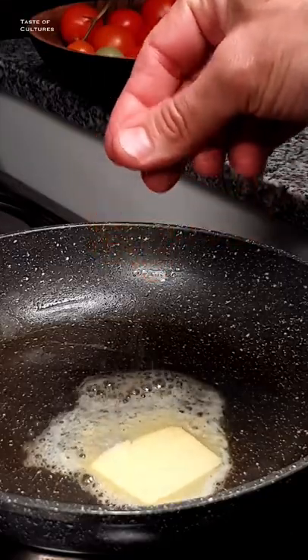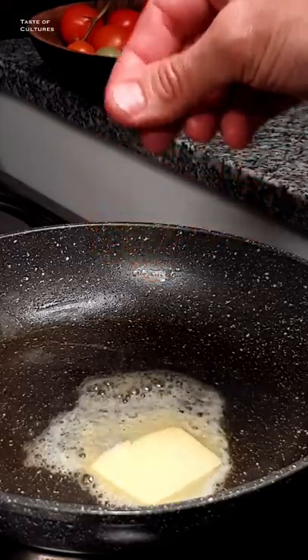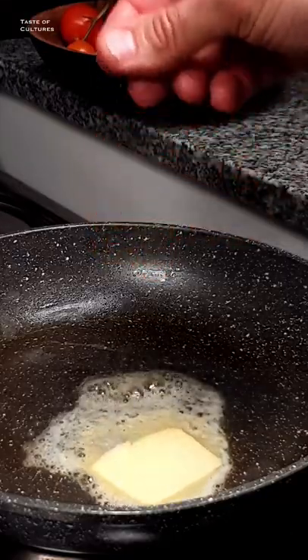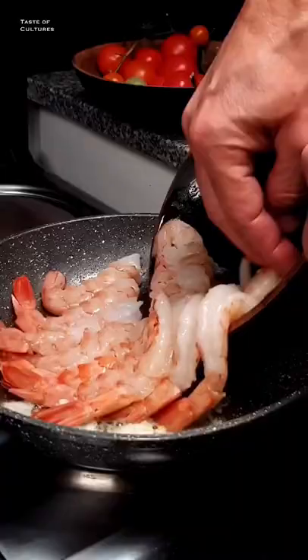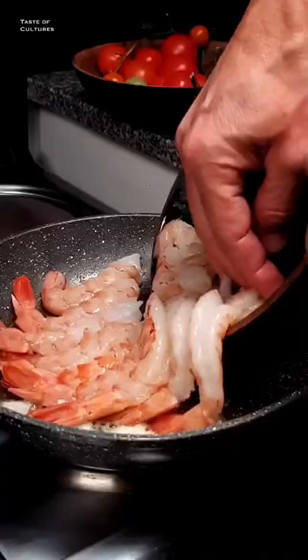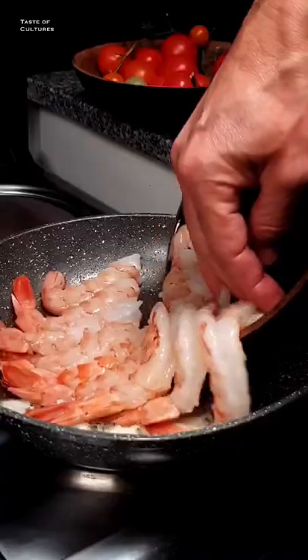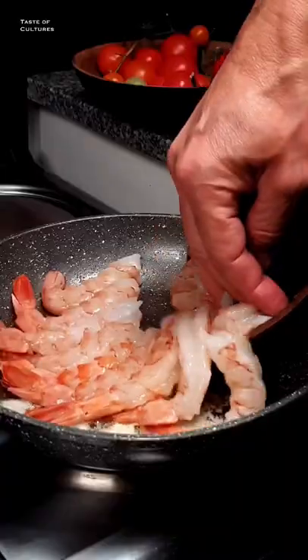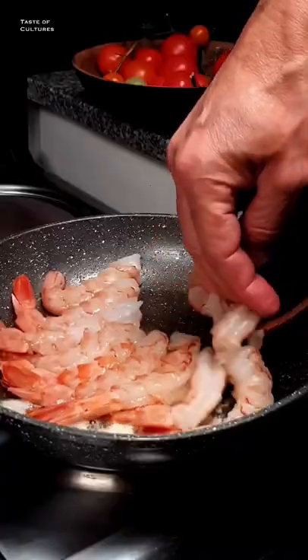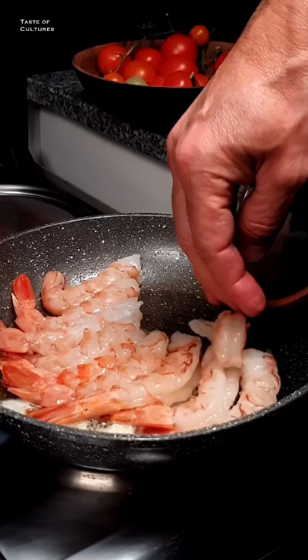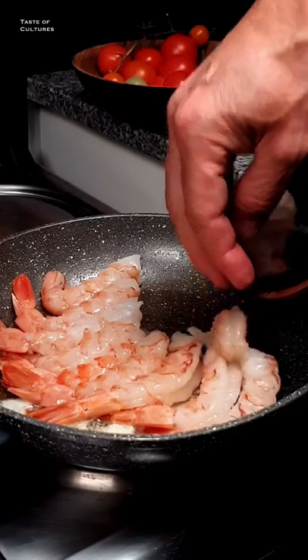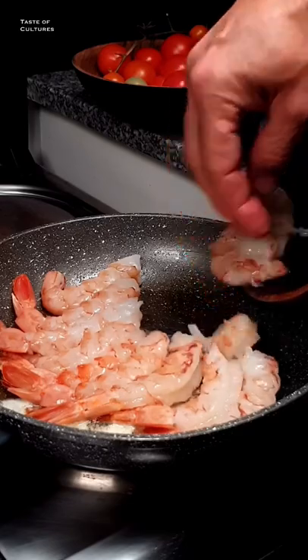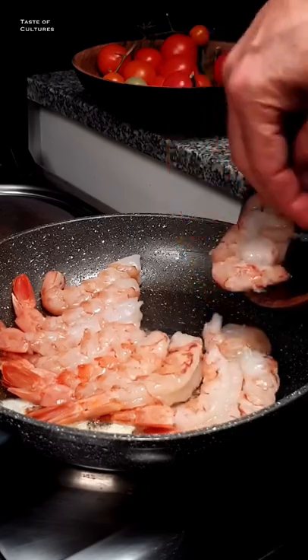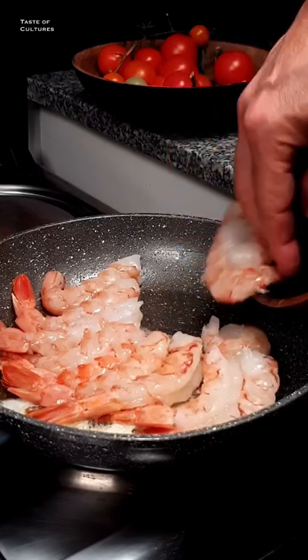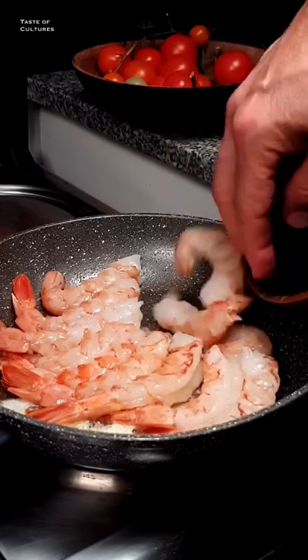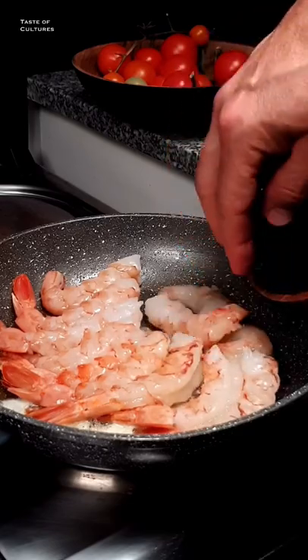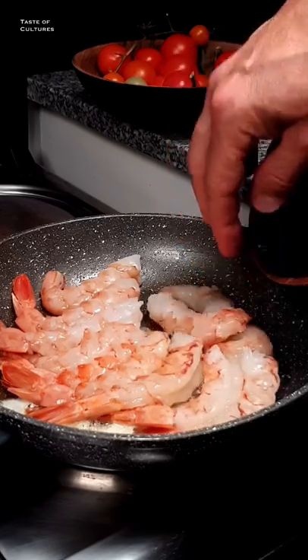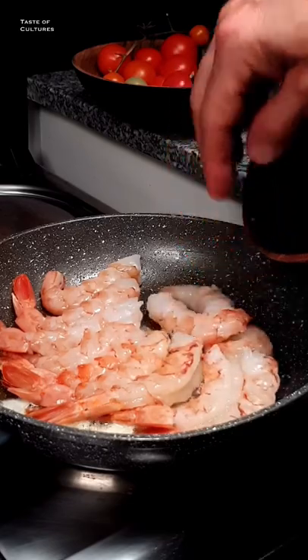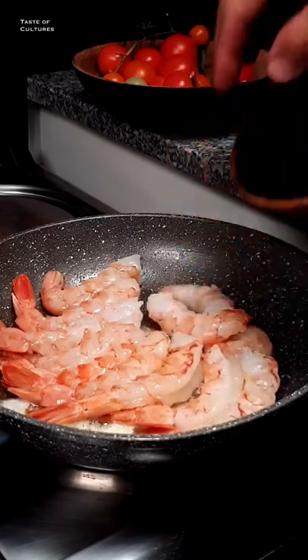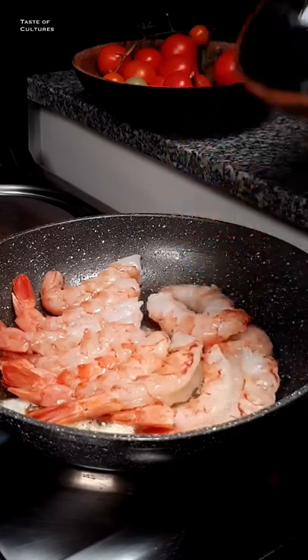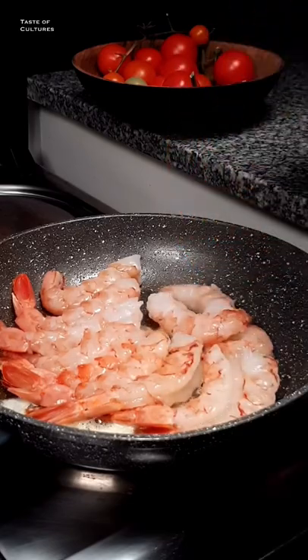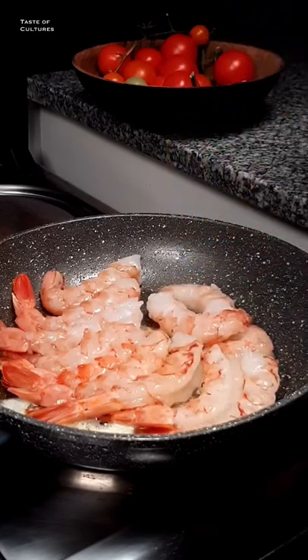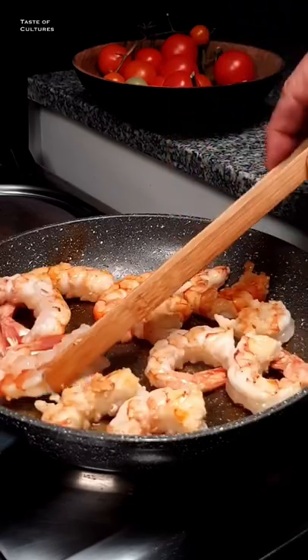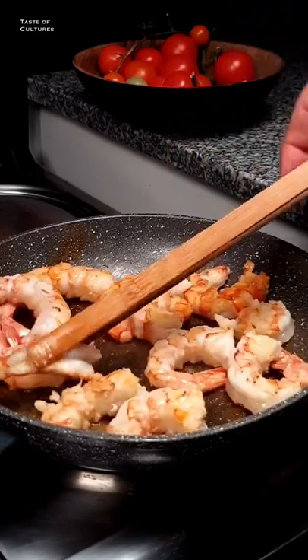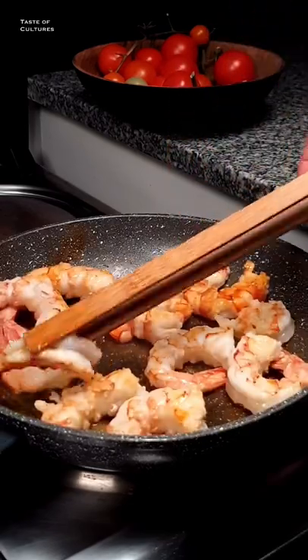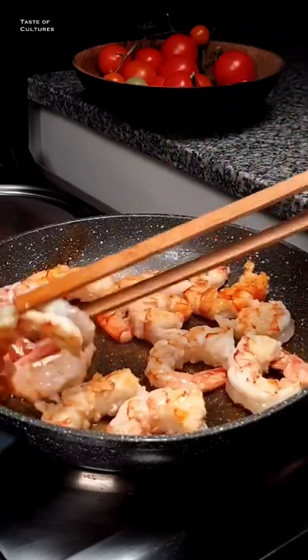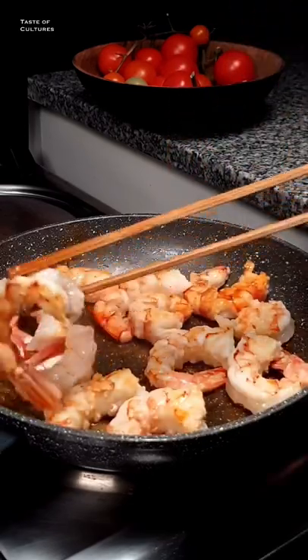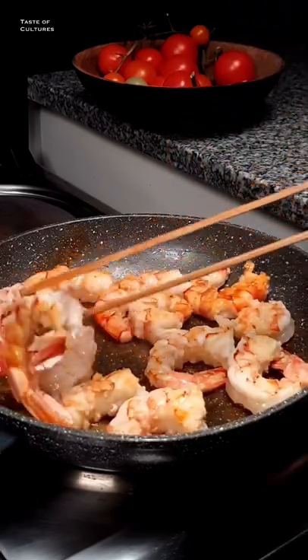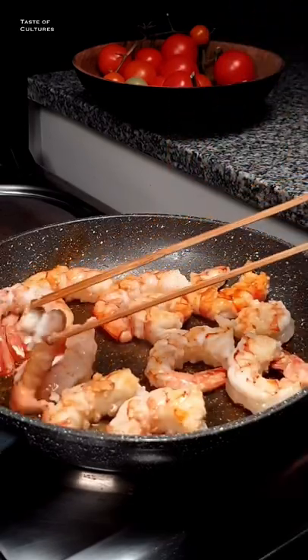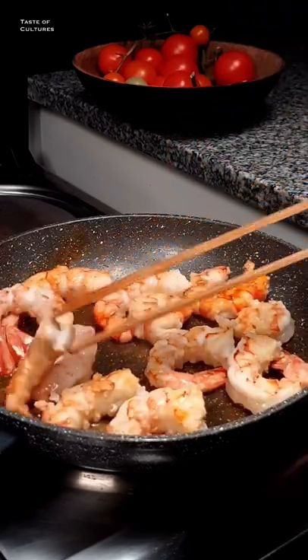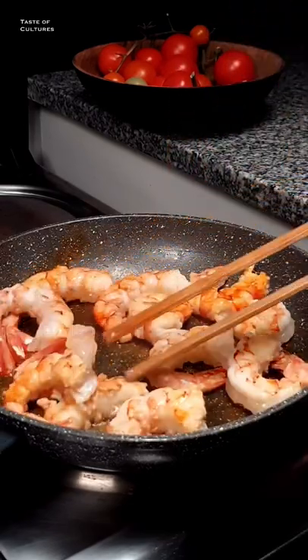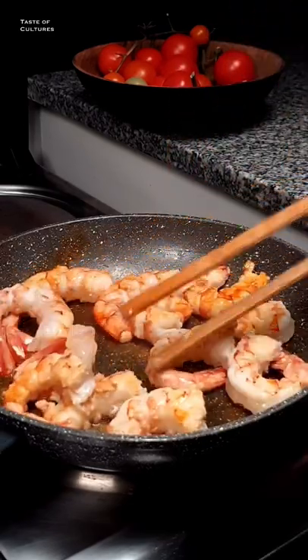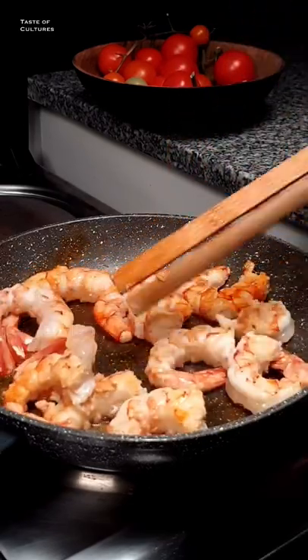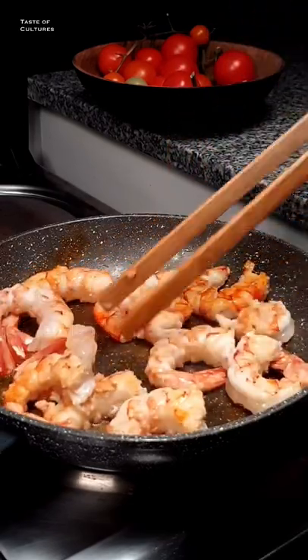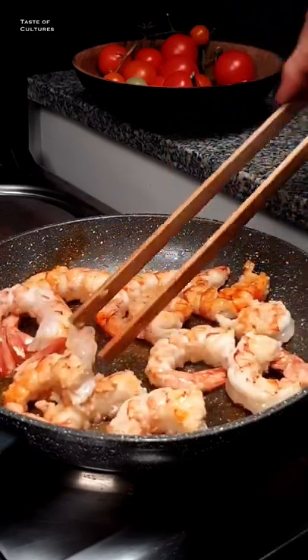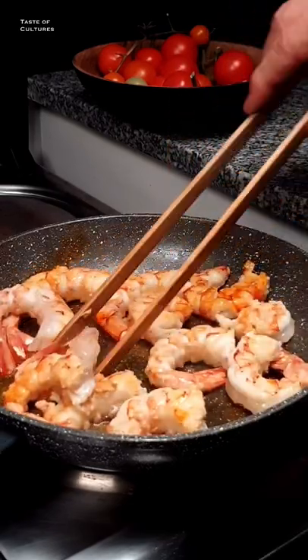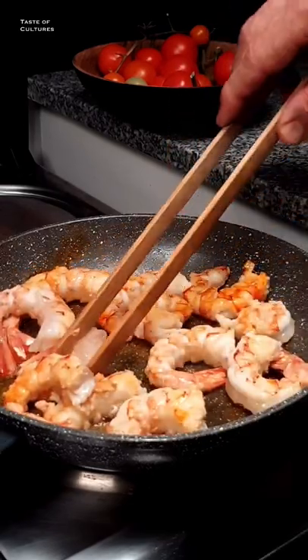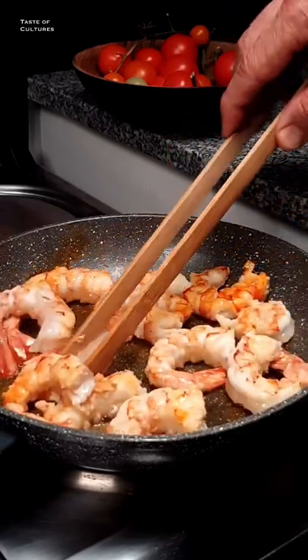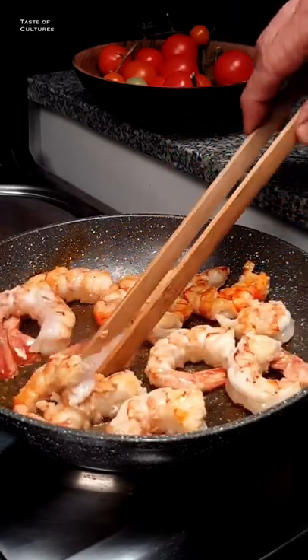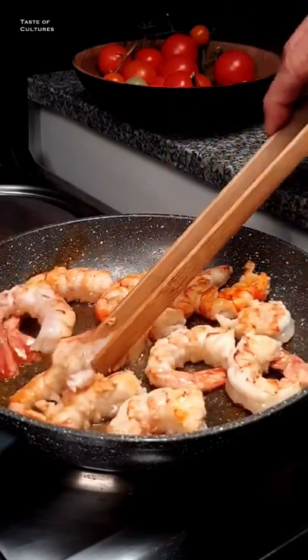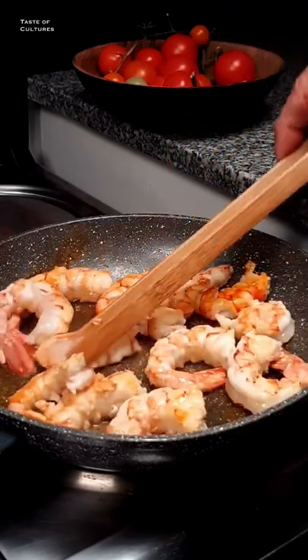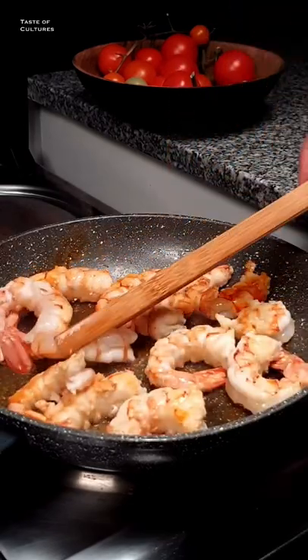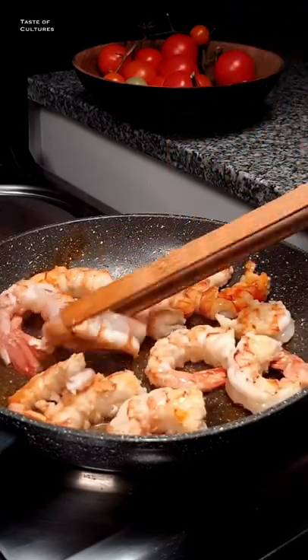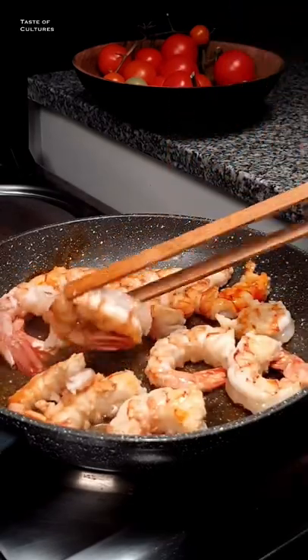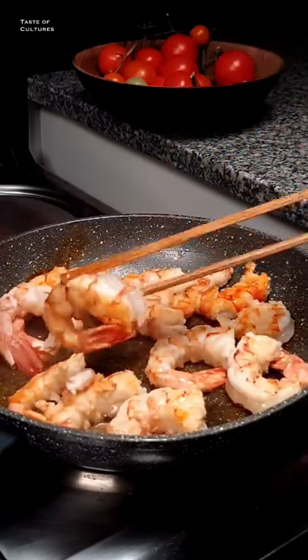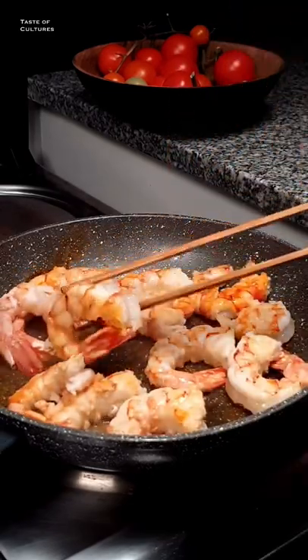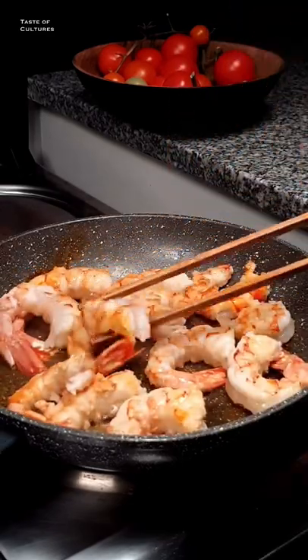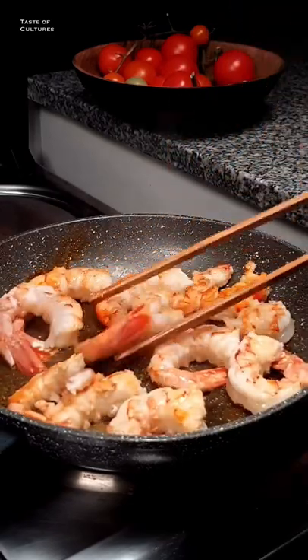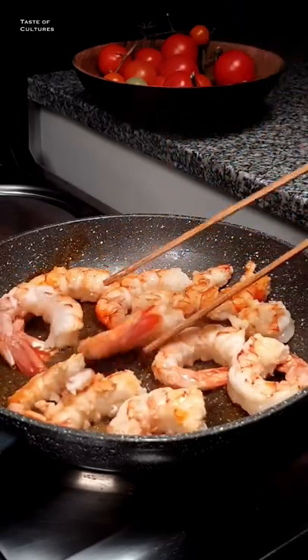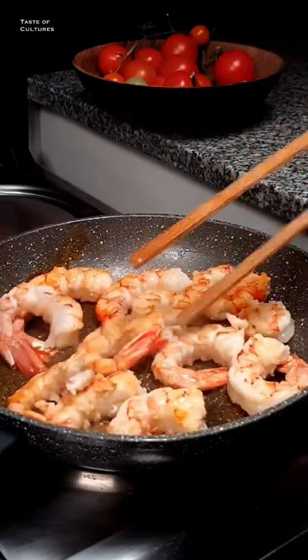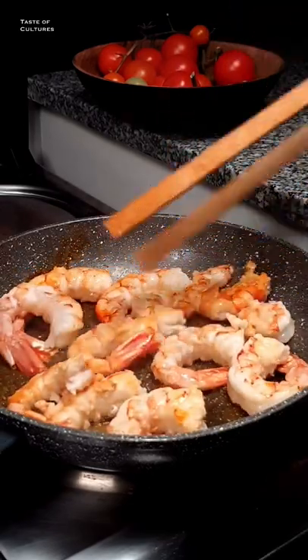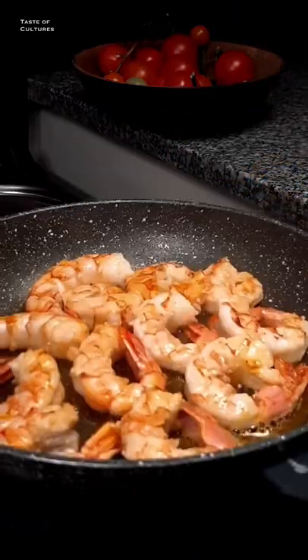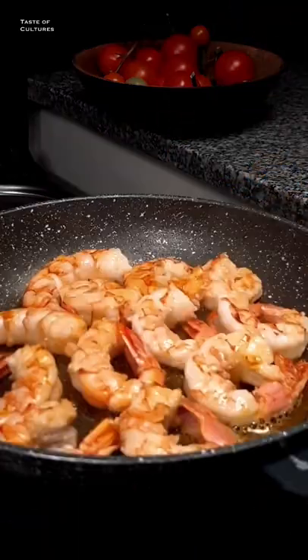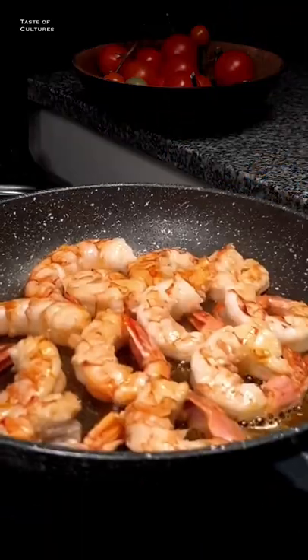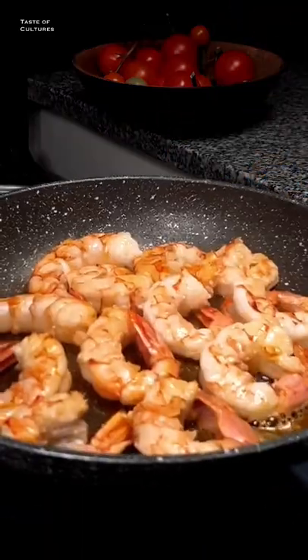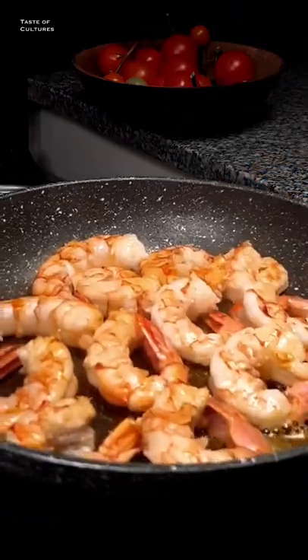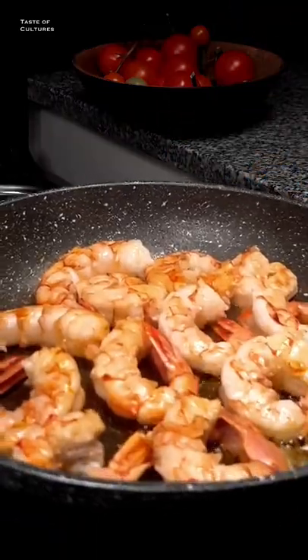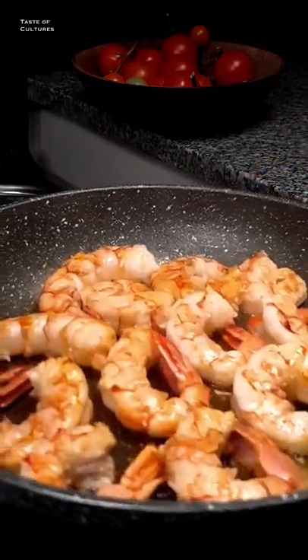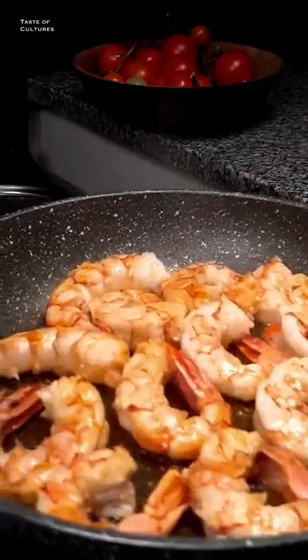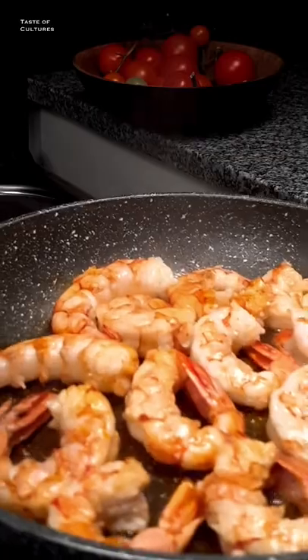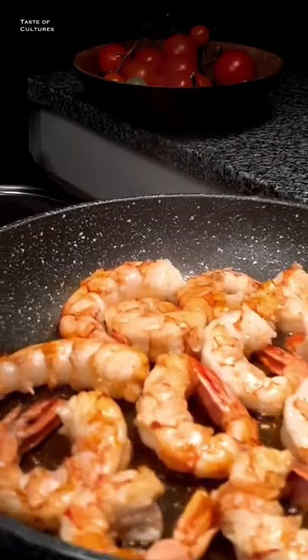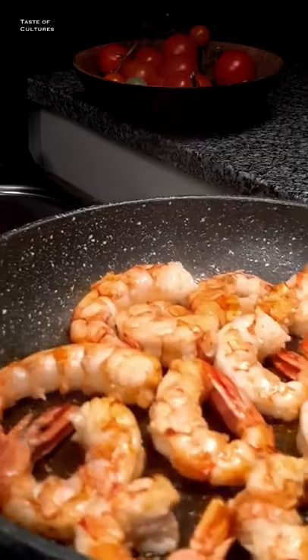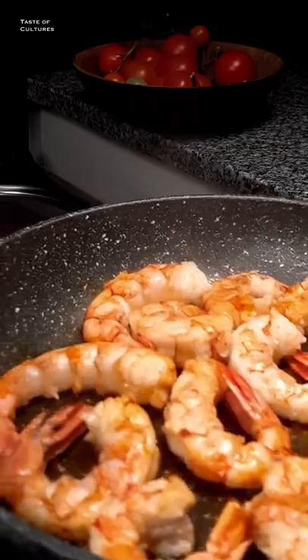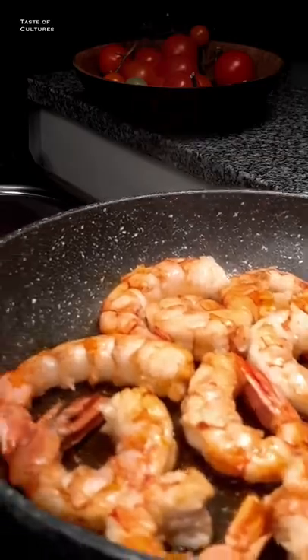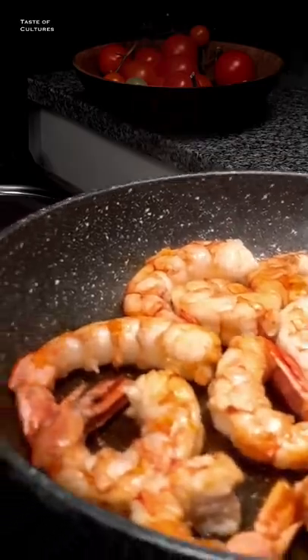Shrimps make the perfect match and enhance the flavor of the dish. Use big size shrimp and cook for one minute each side.